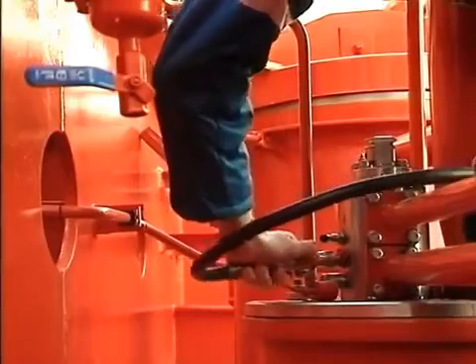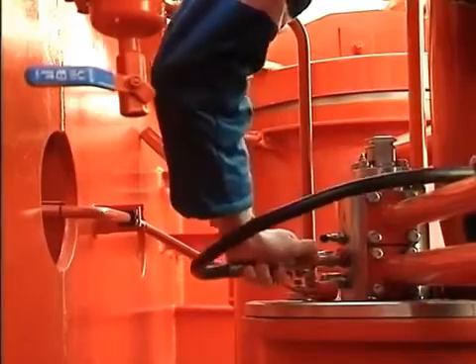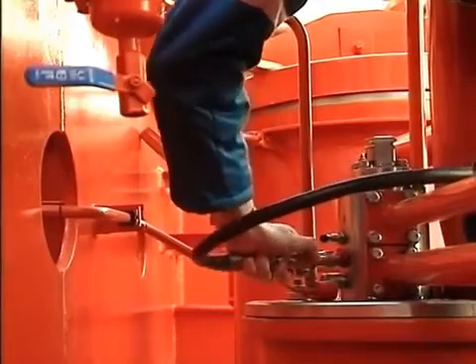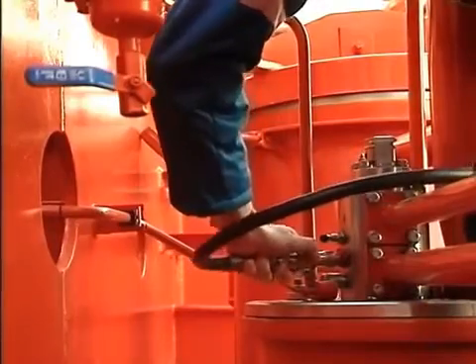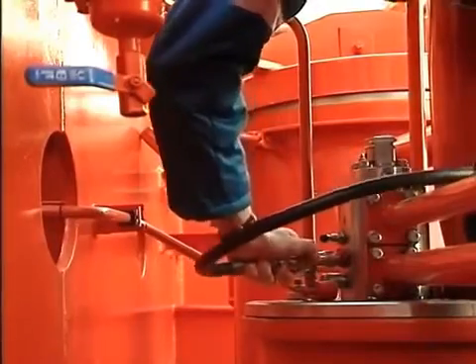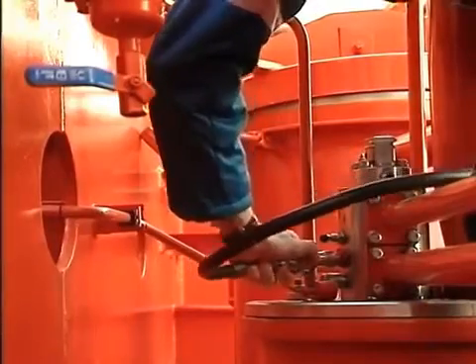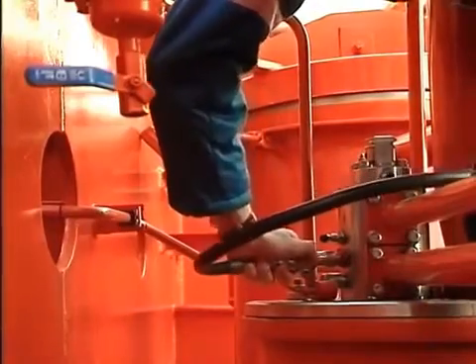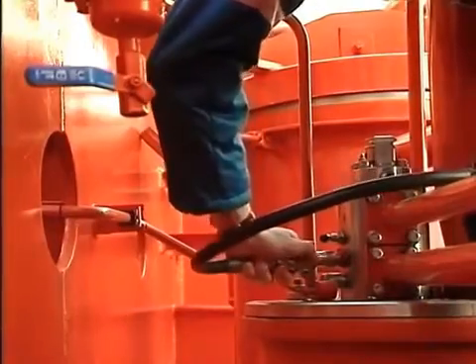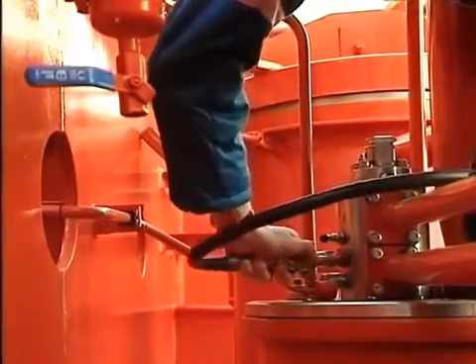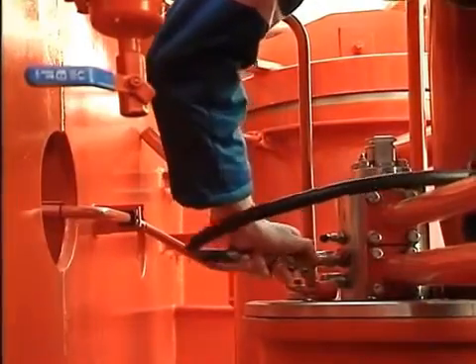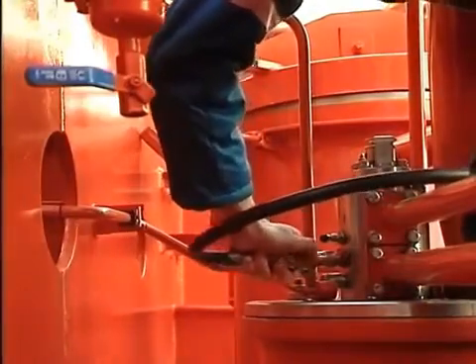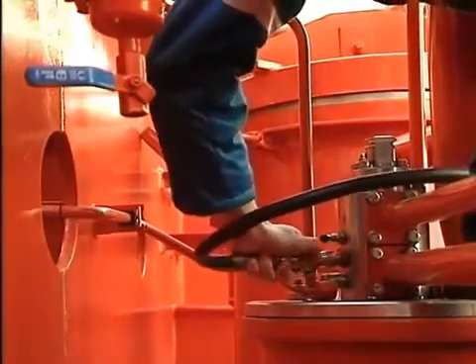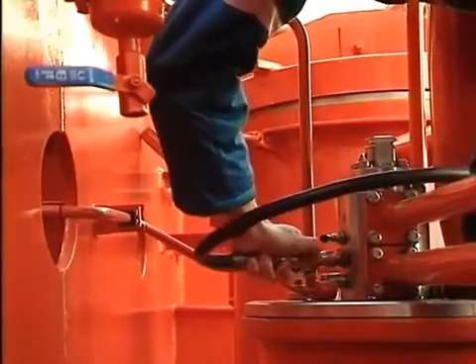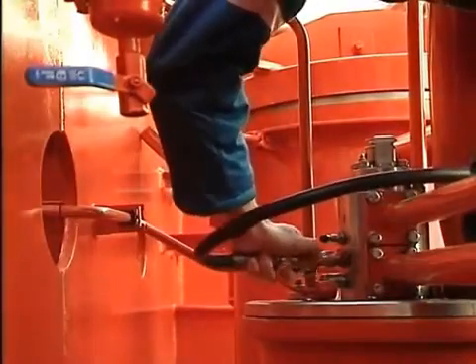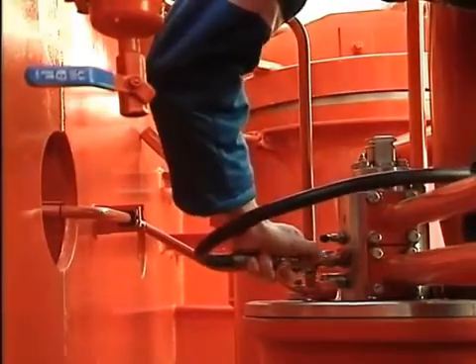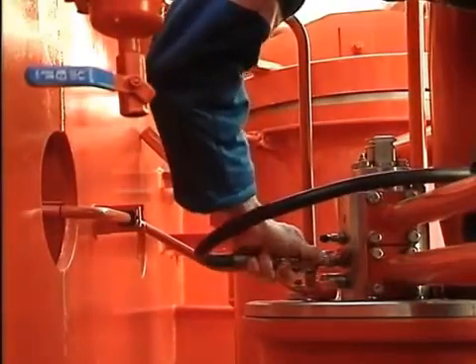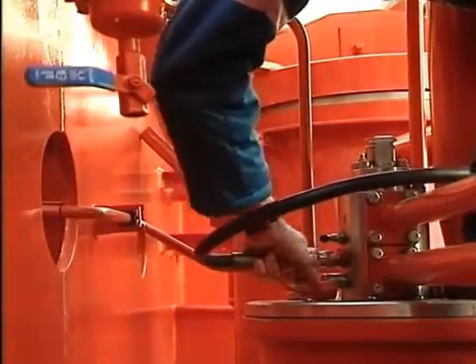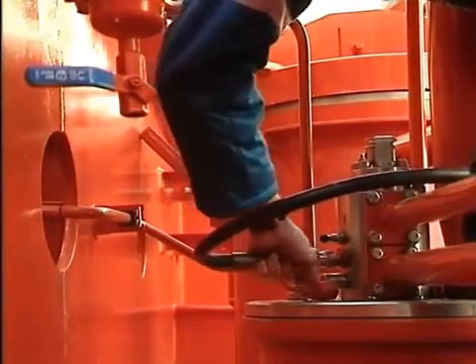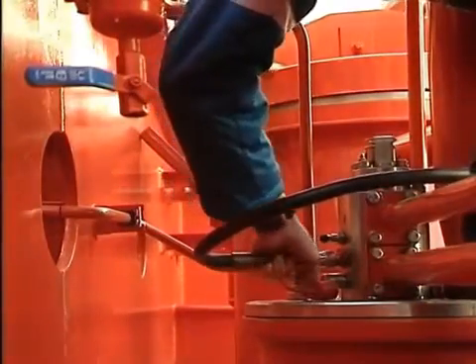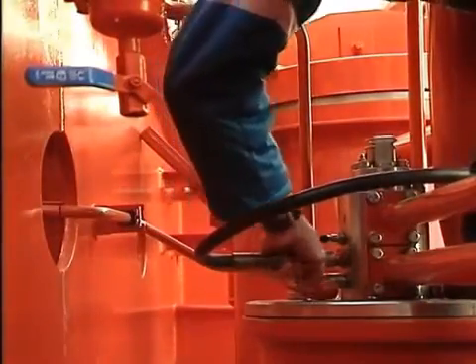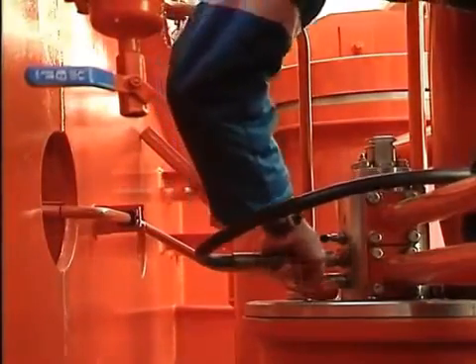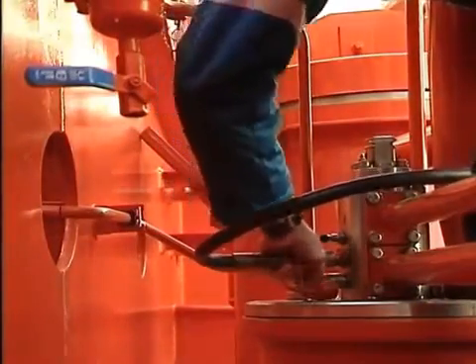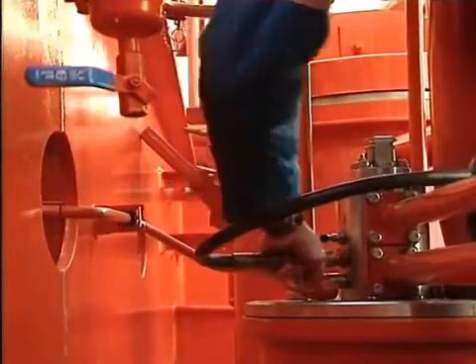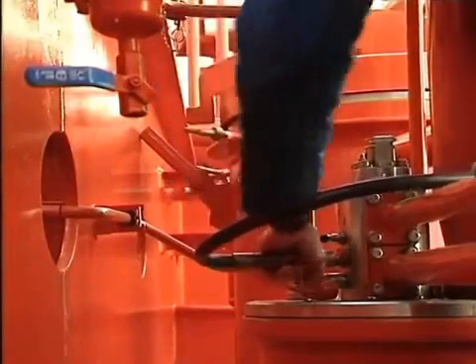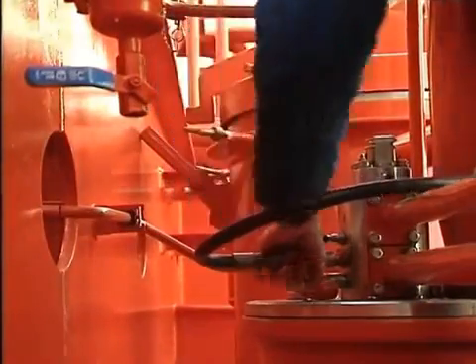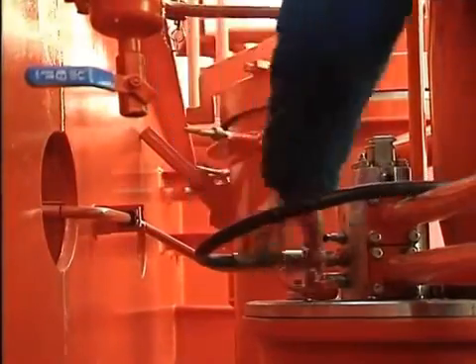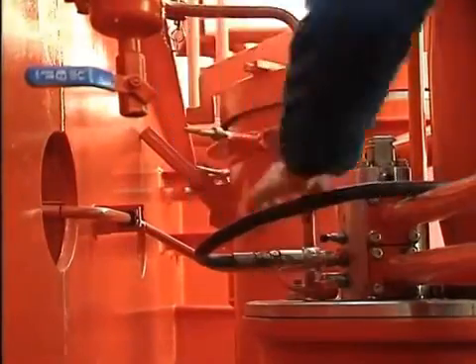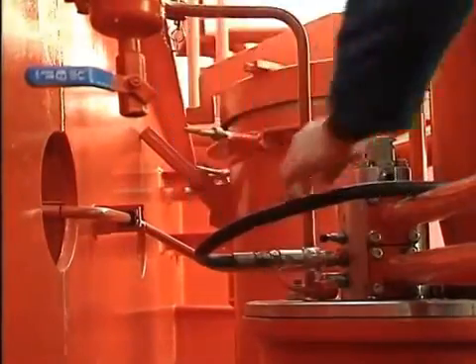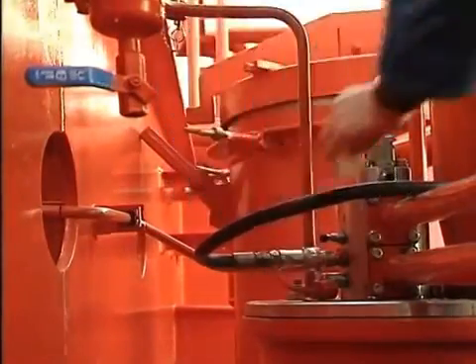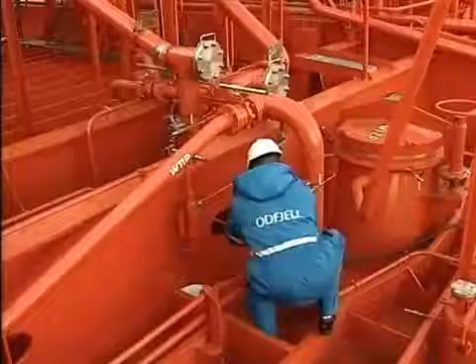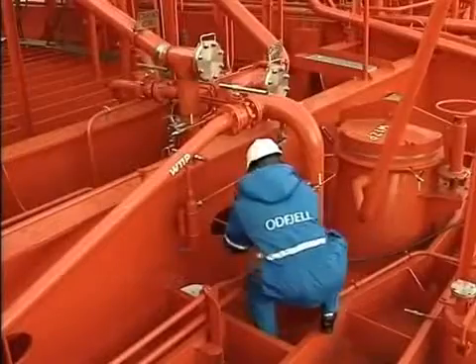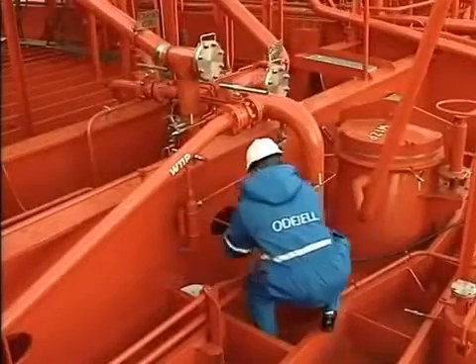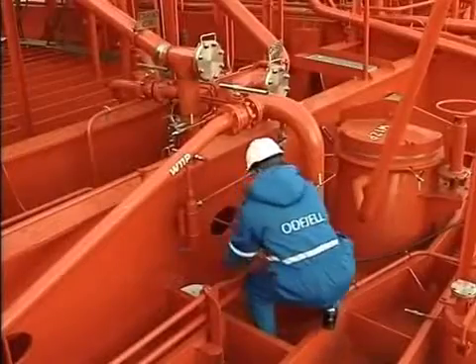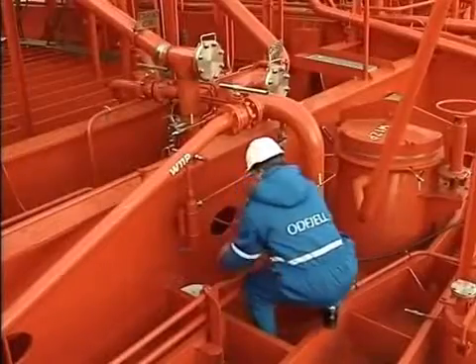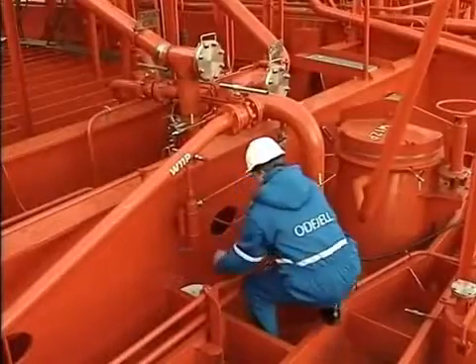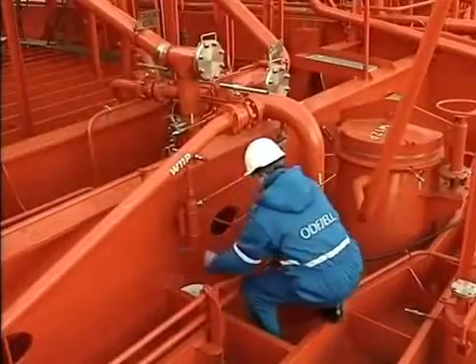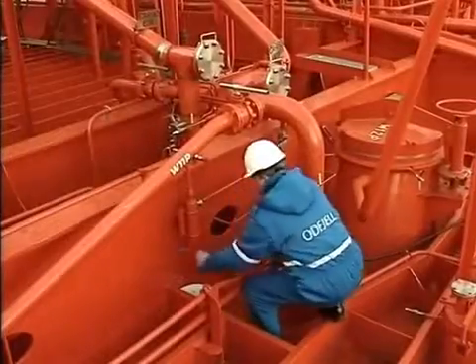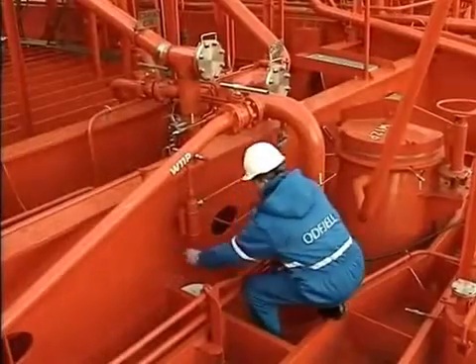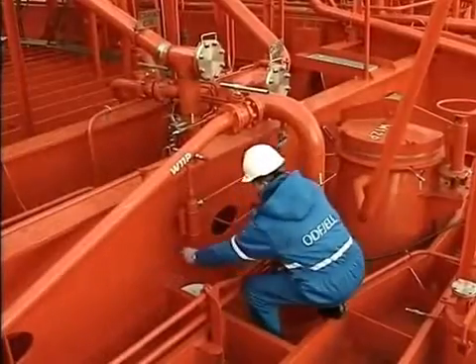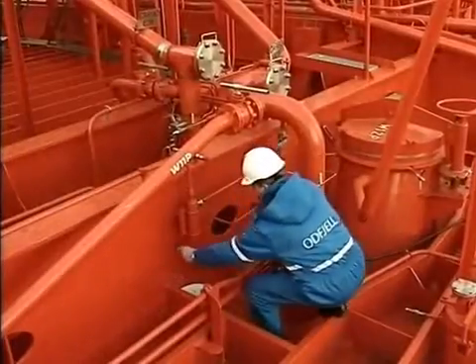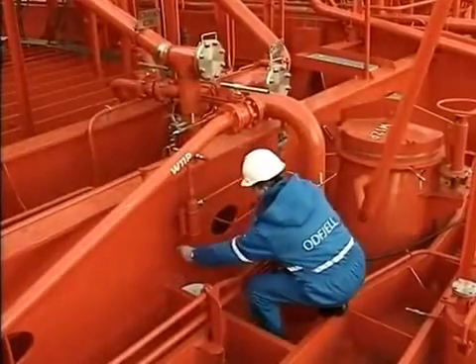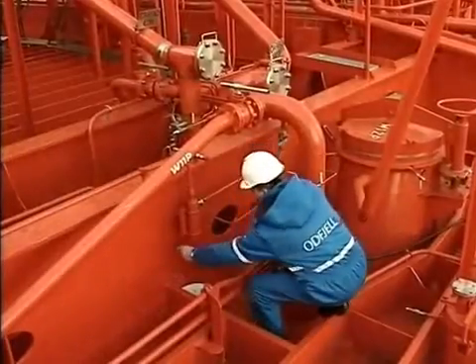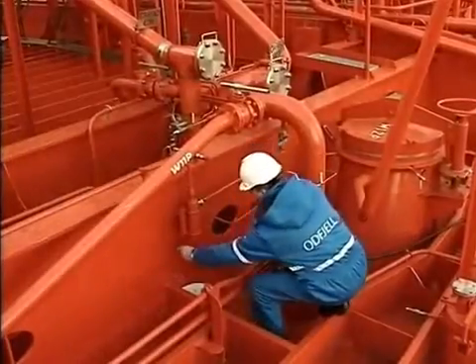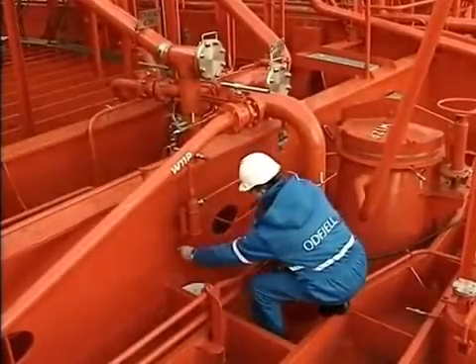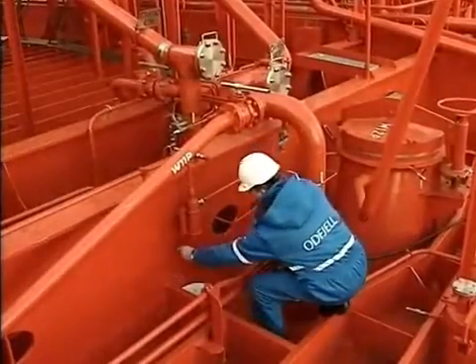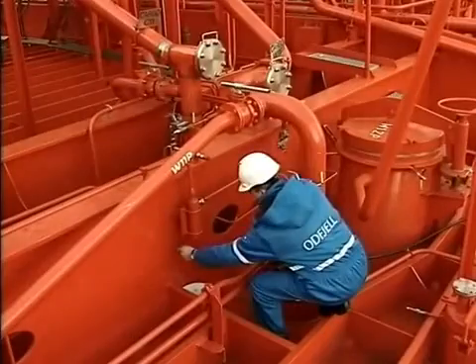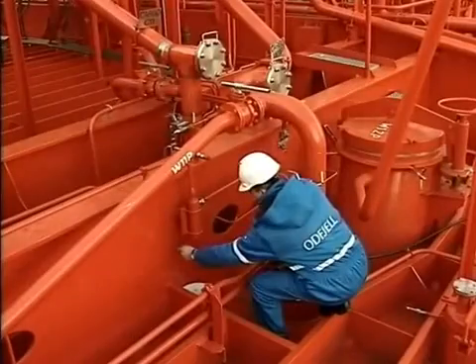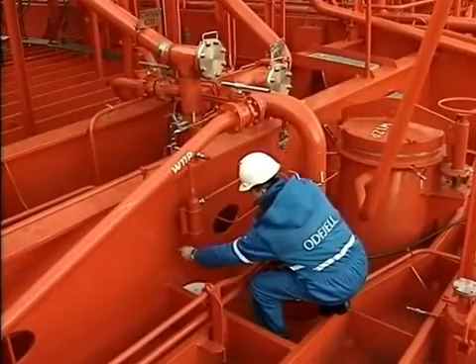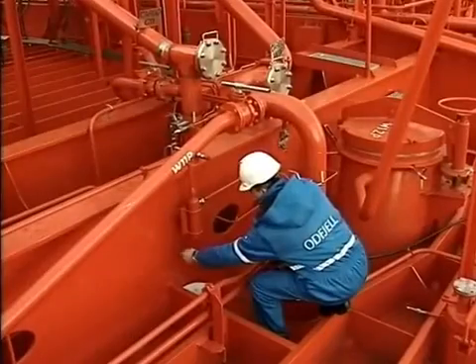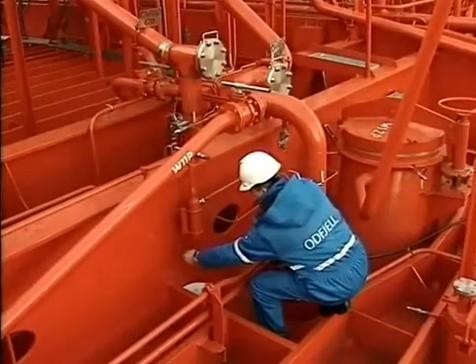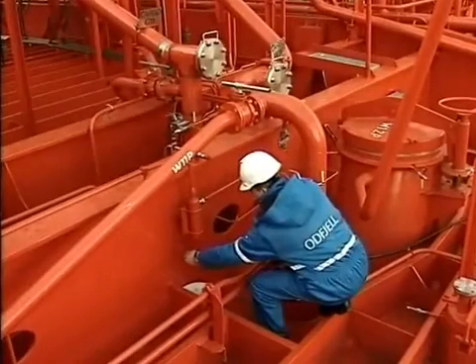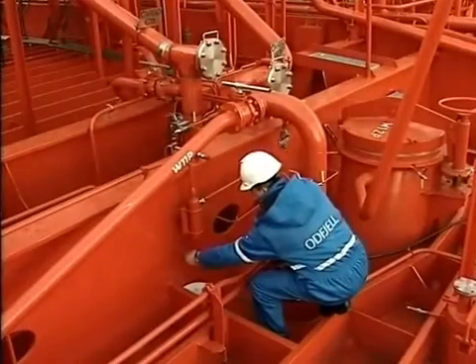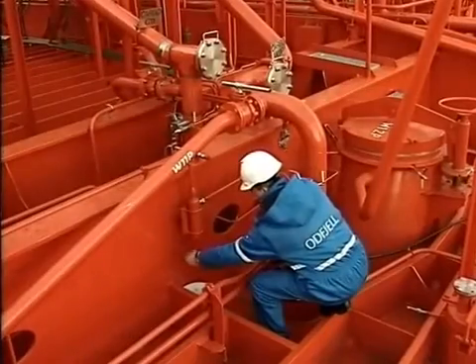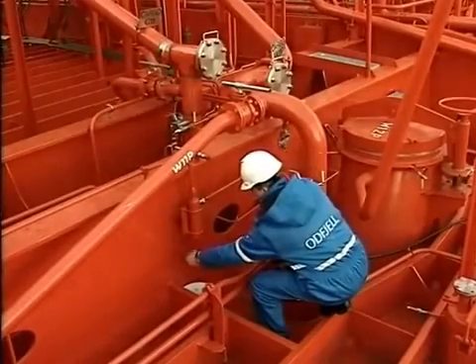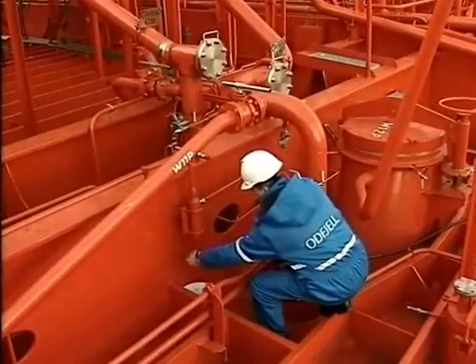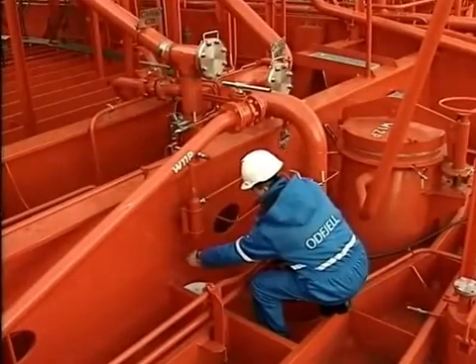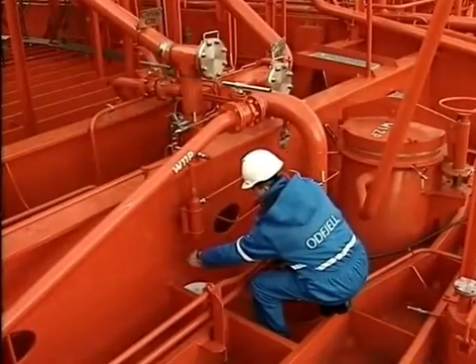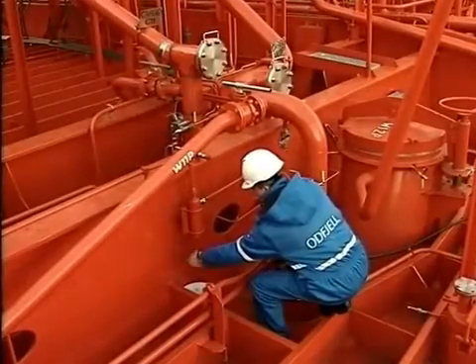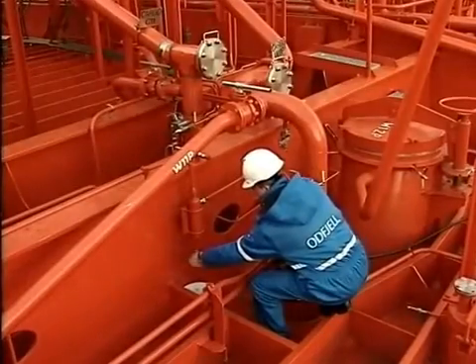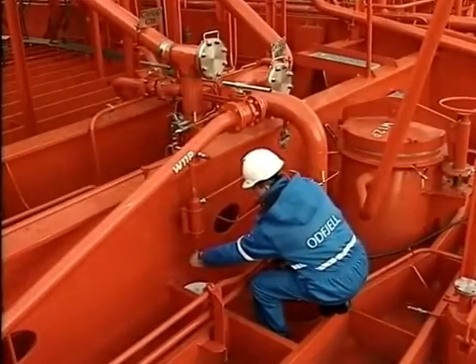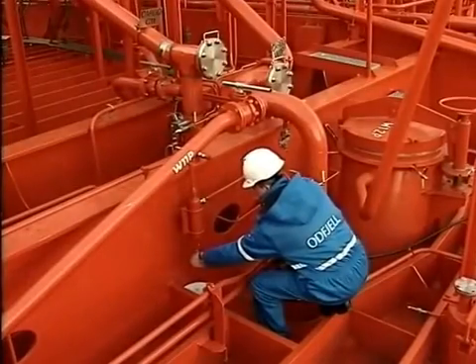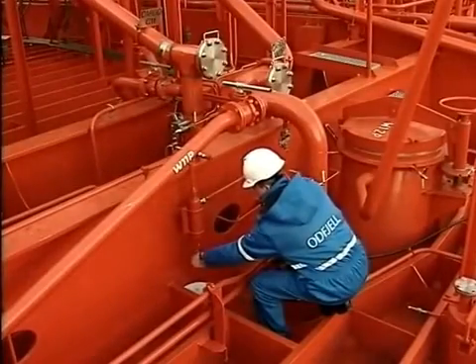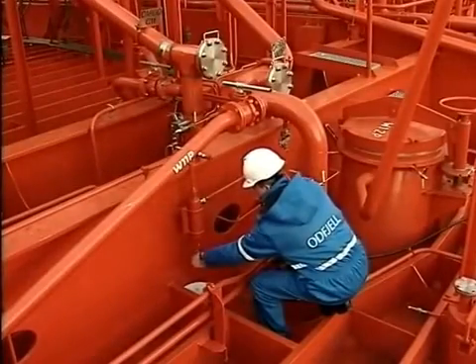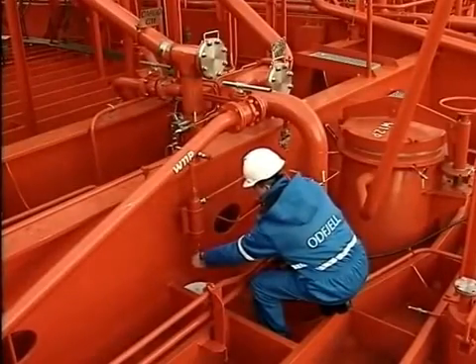Remember, when the discharge and stripping operations are completed, purge the cargo pump cofferdam.